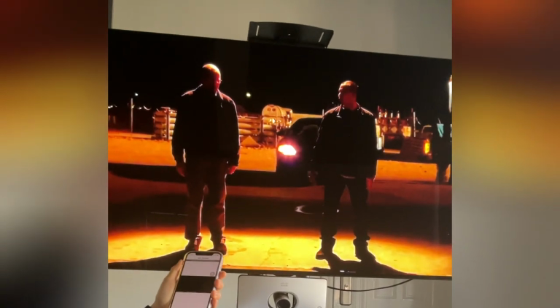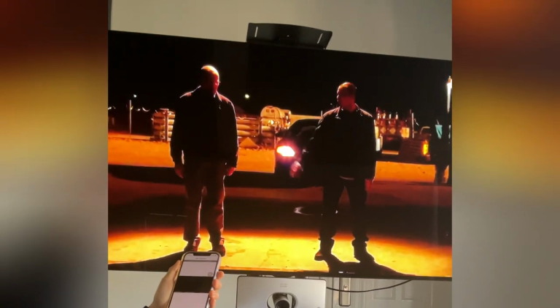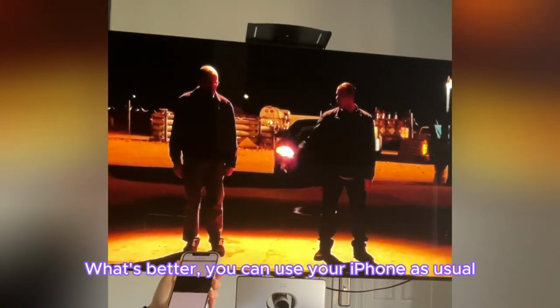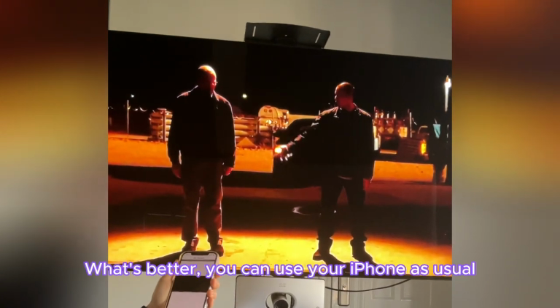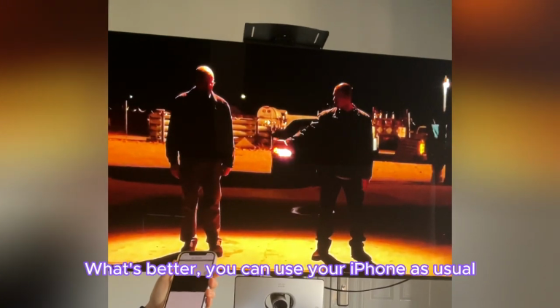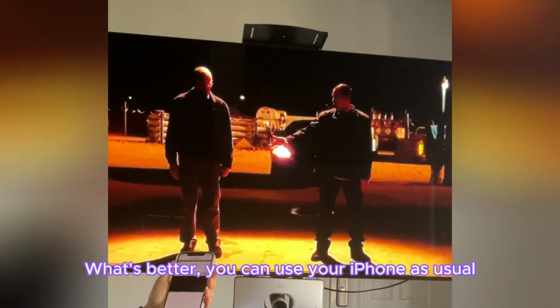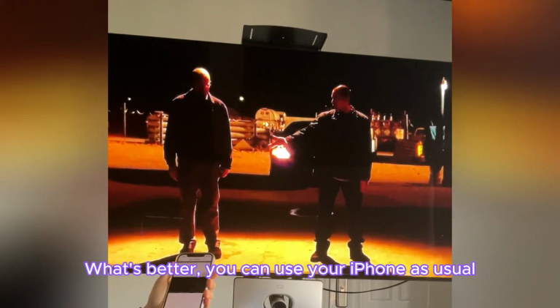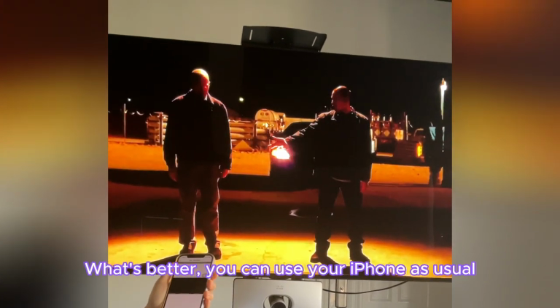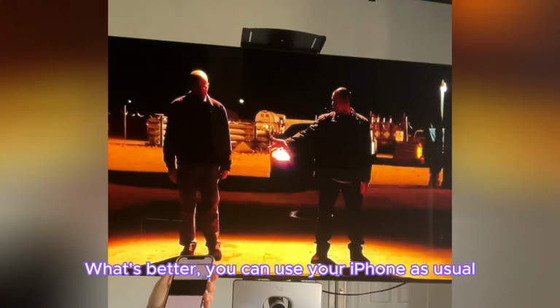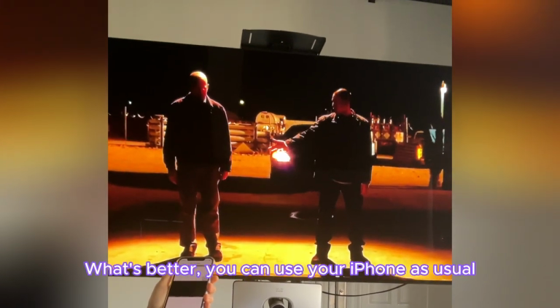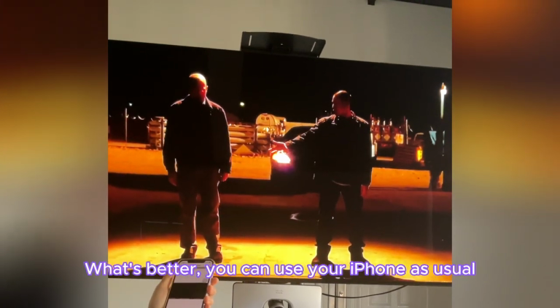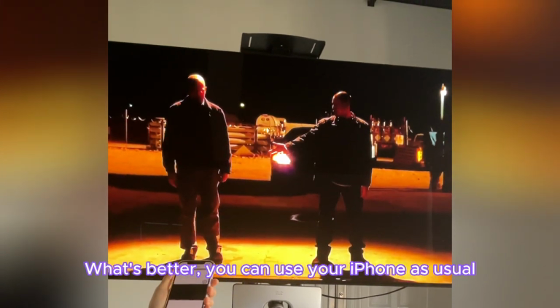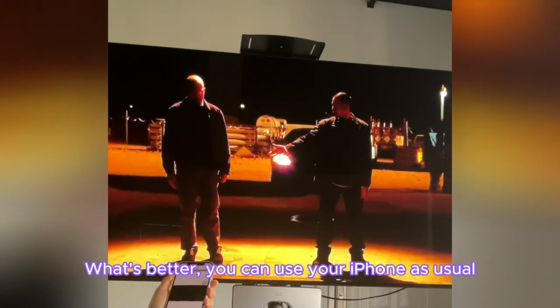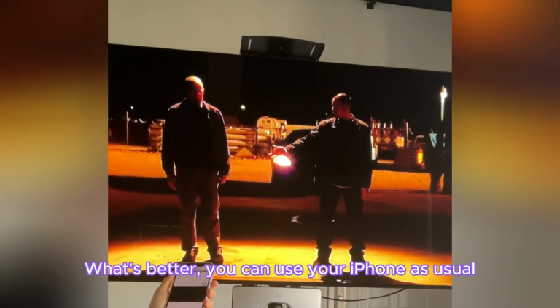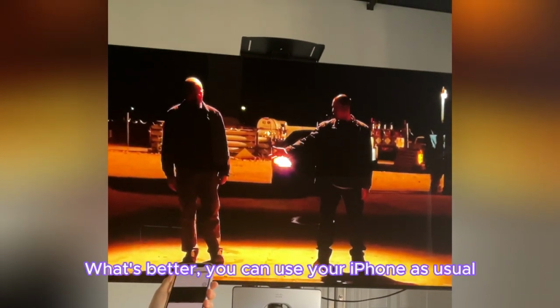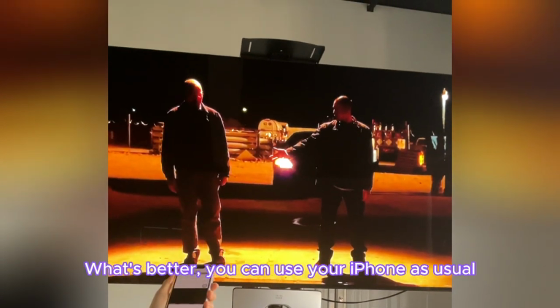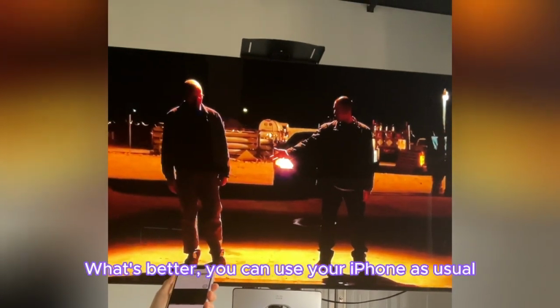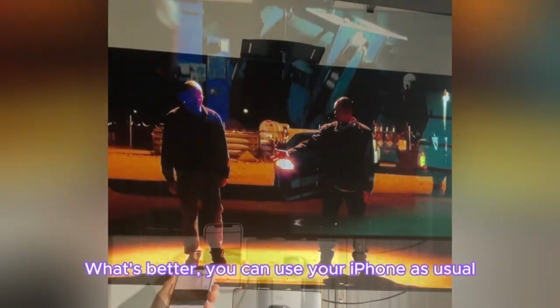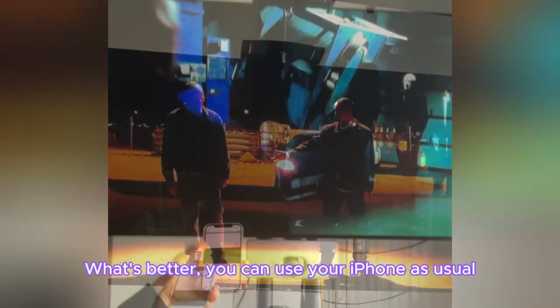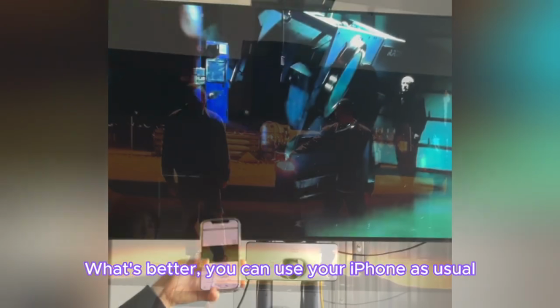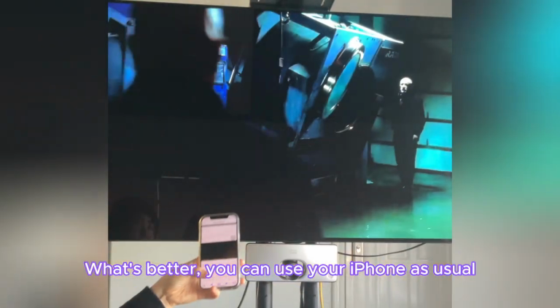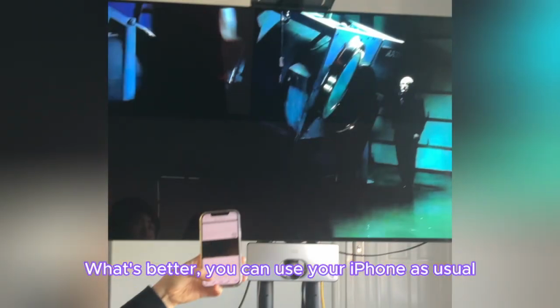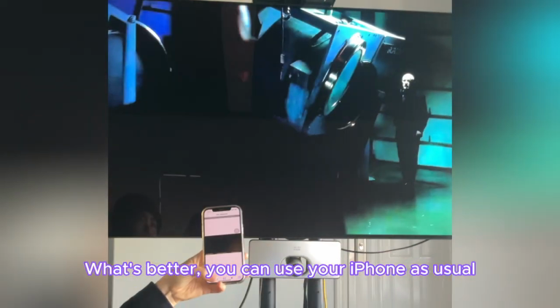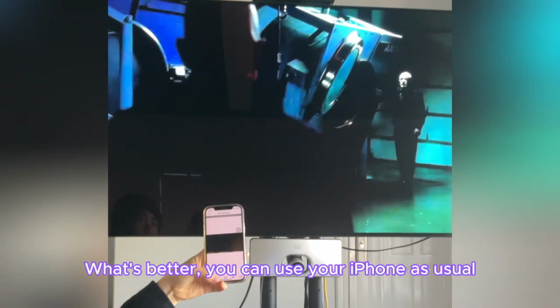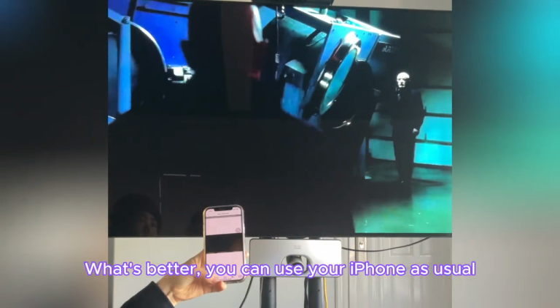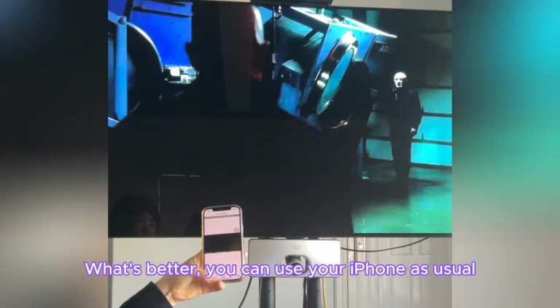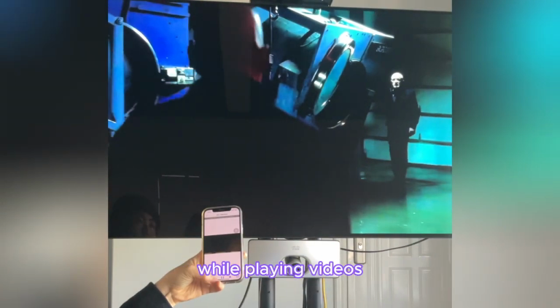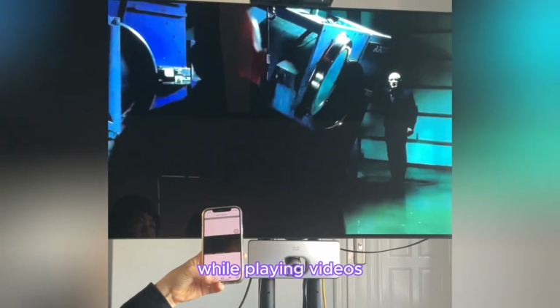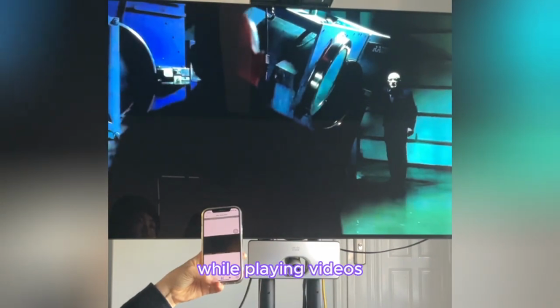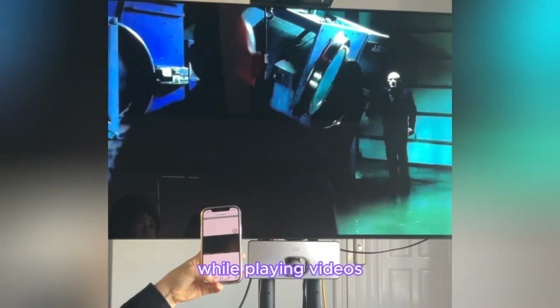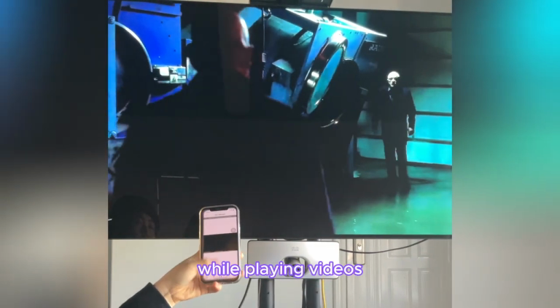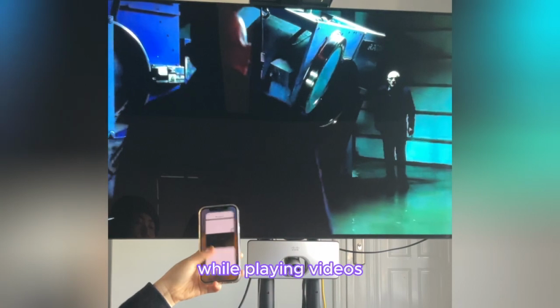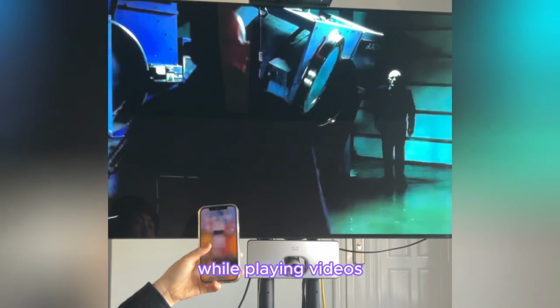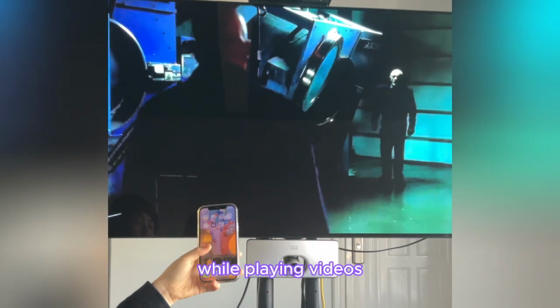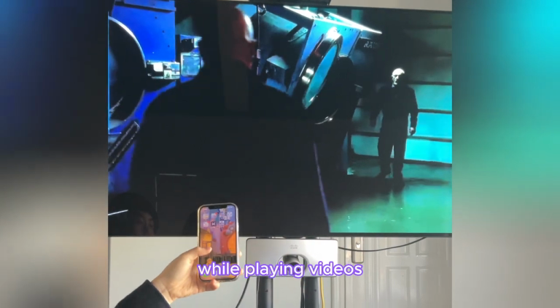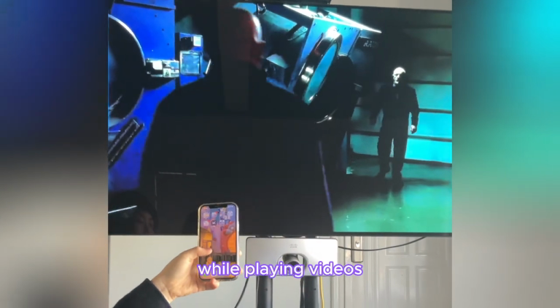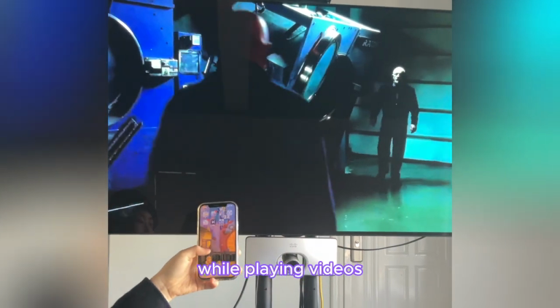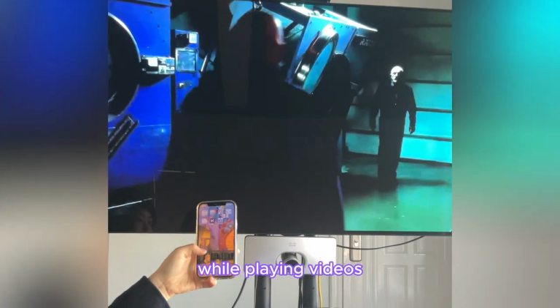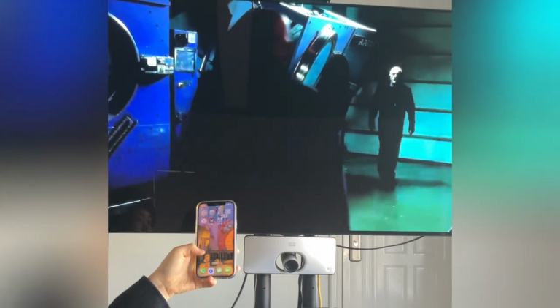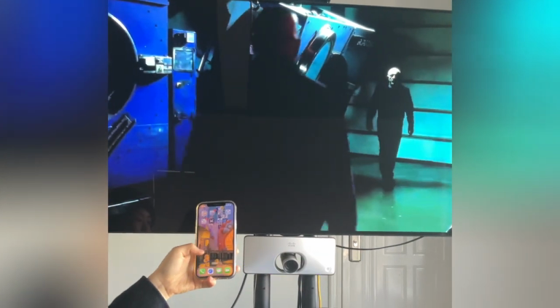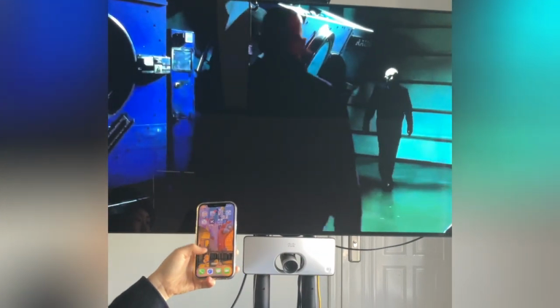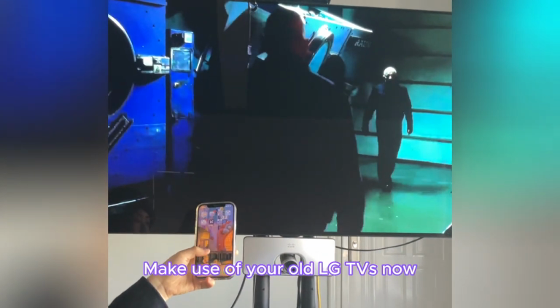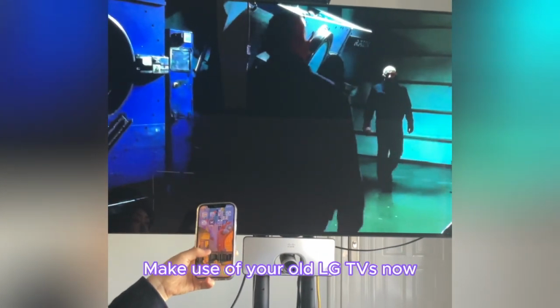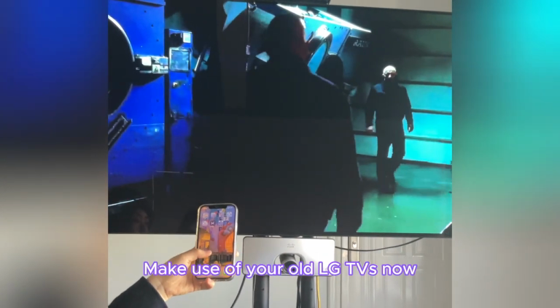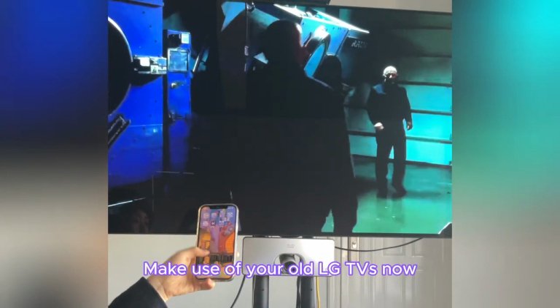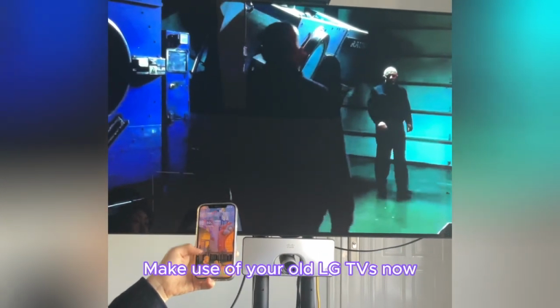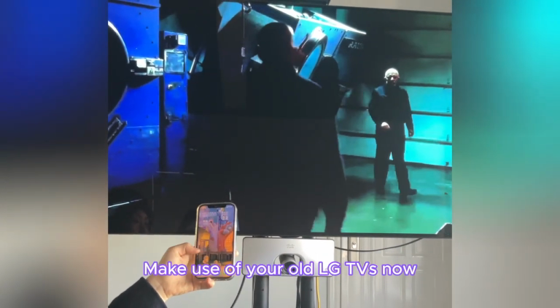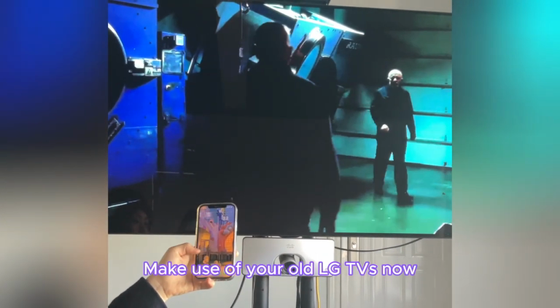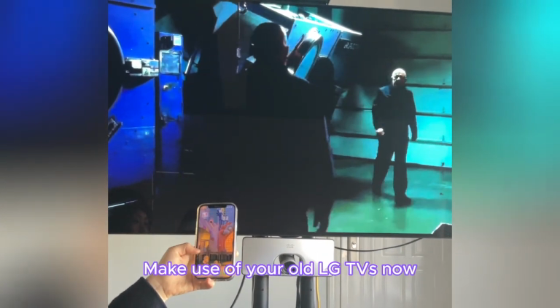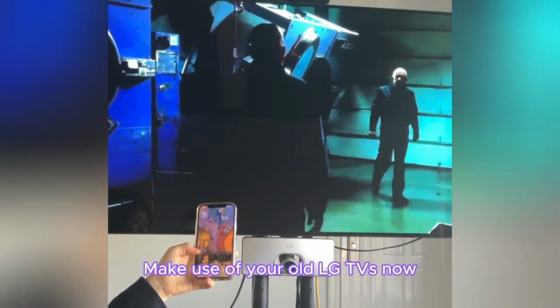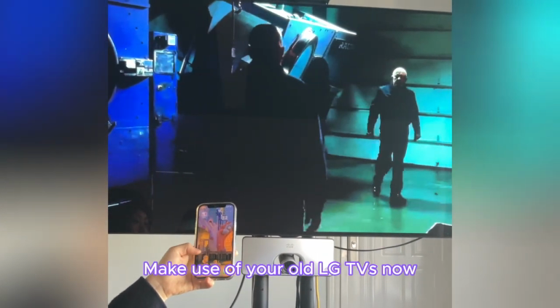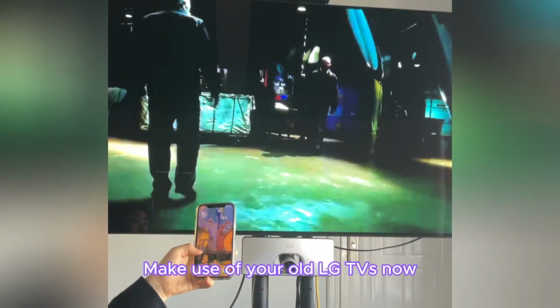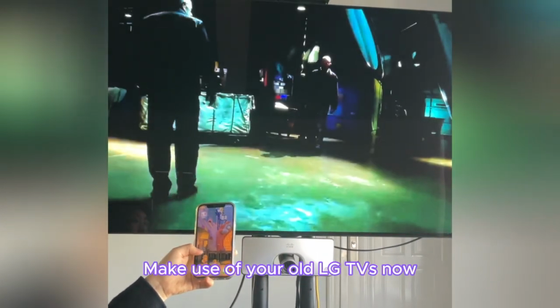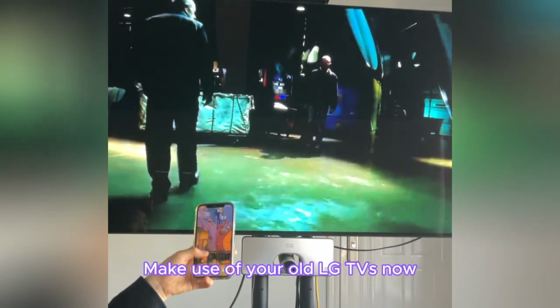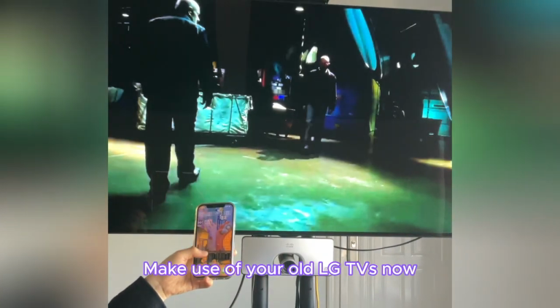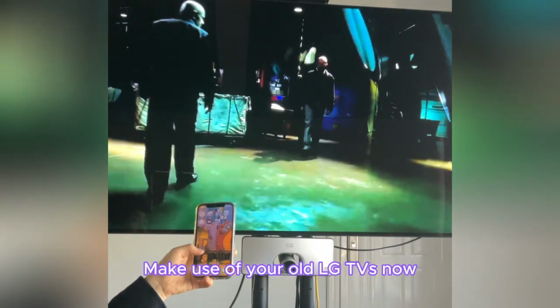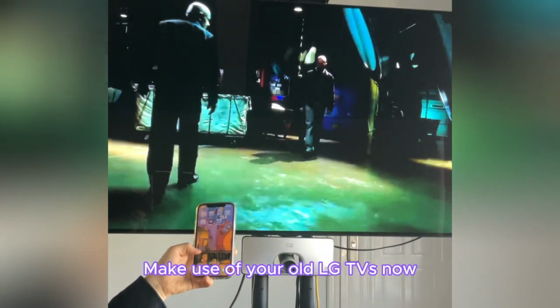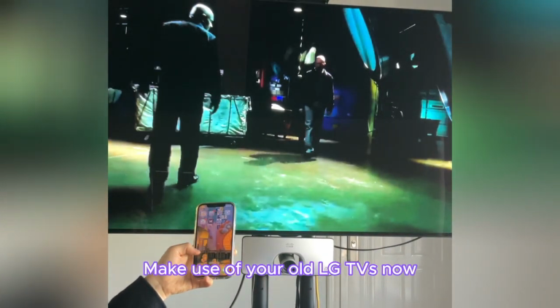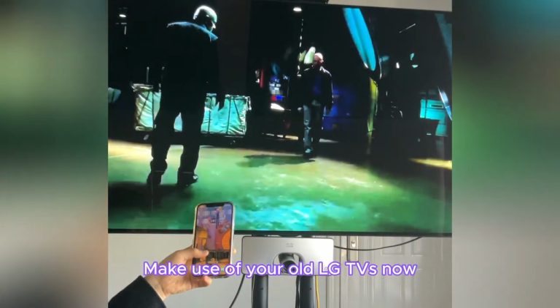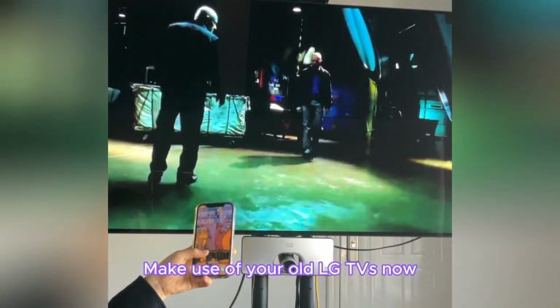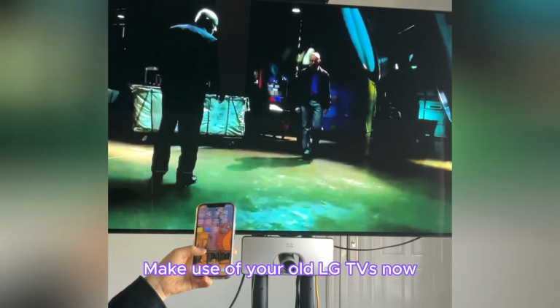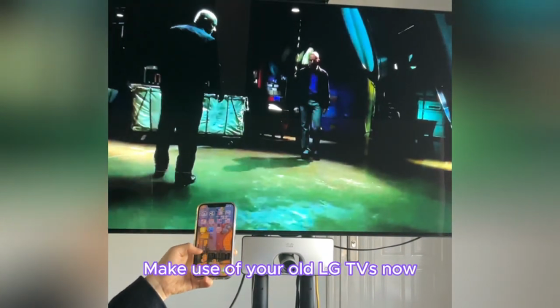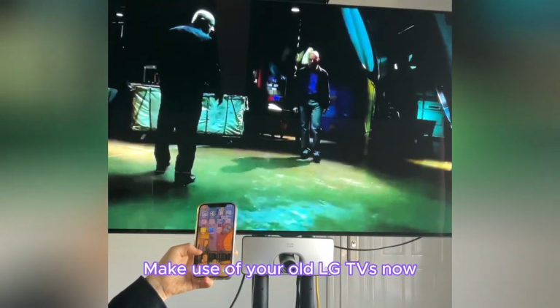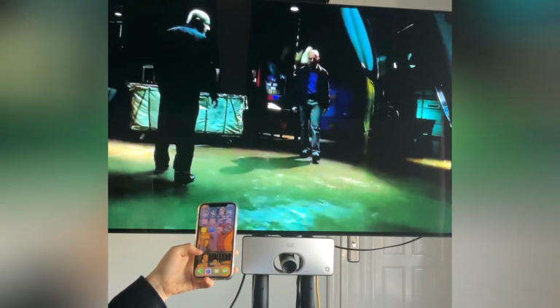What's better, you can use your iPhone as usual while playing videos. Make use of your old LG TVs now.